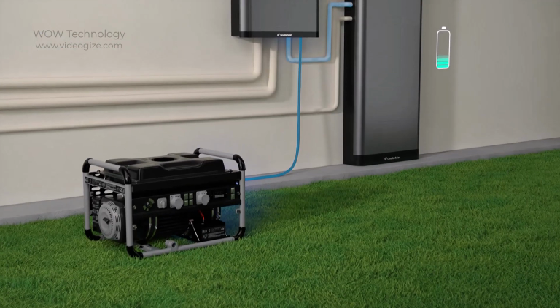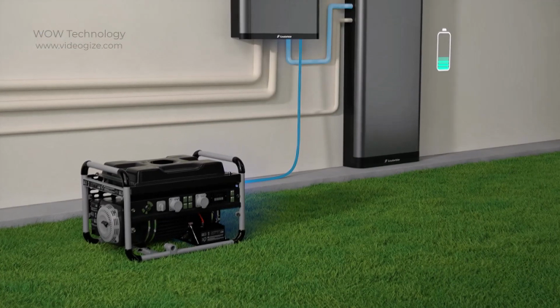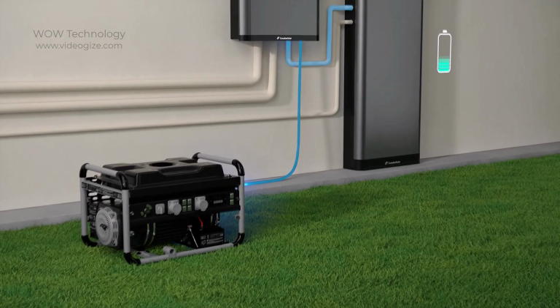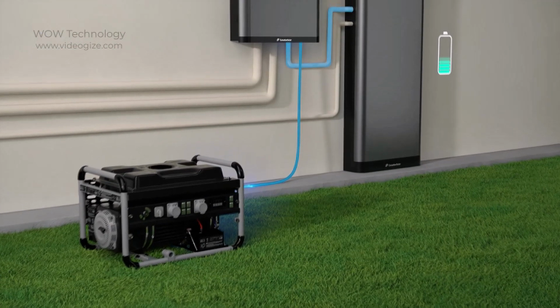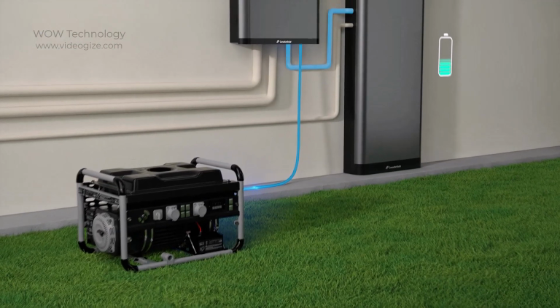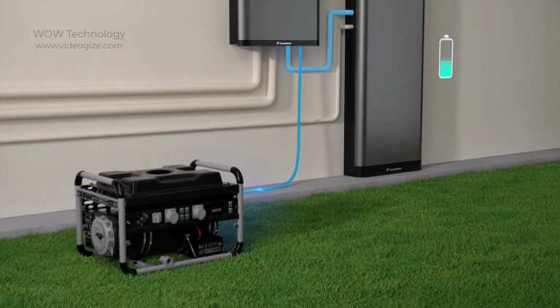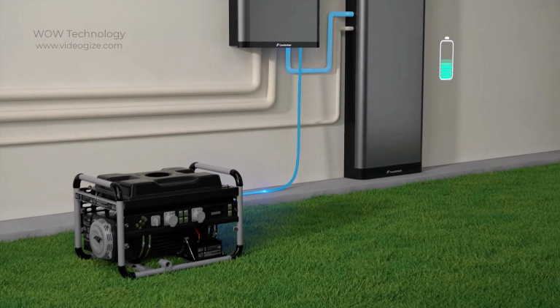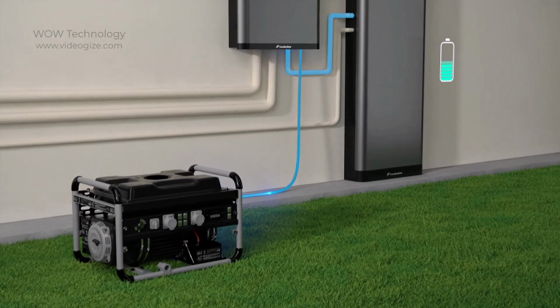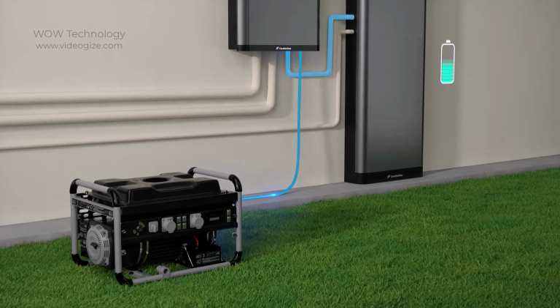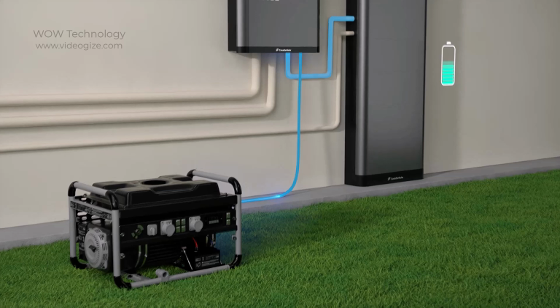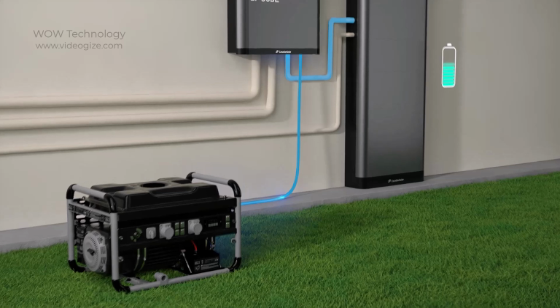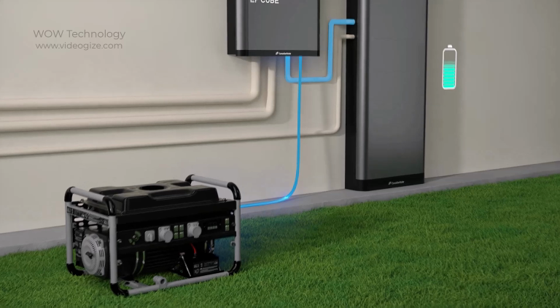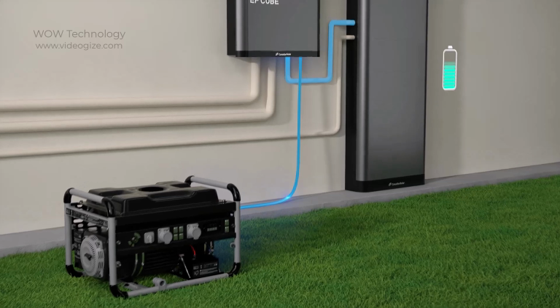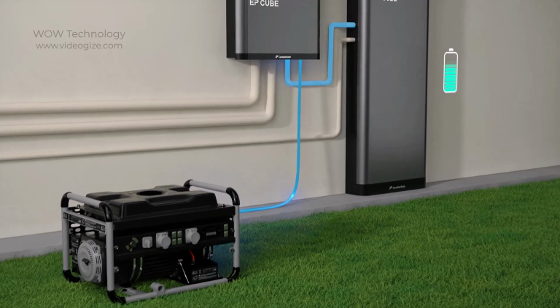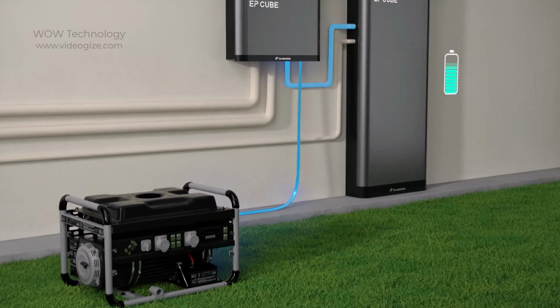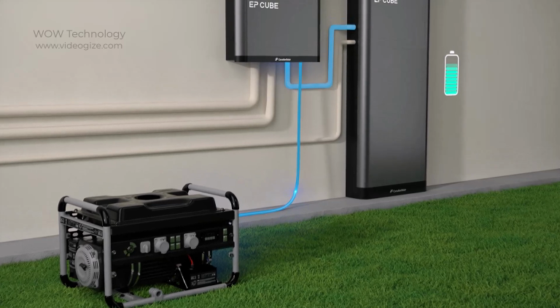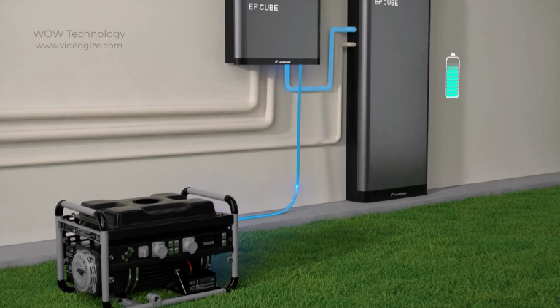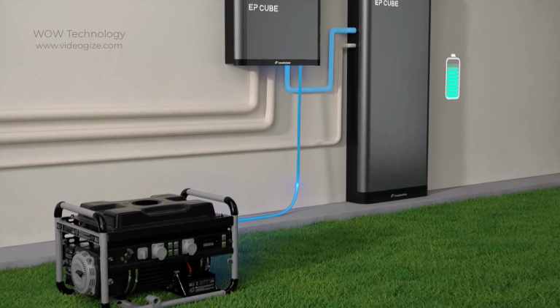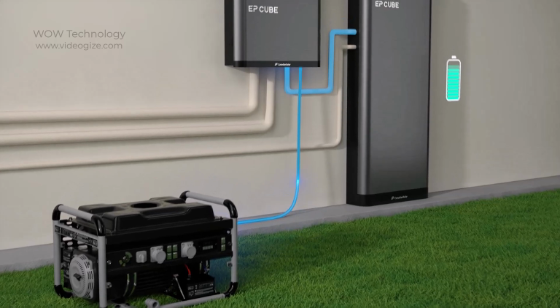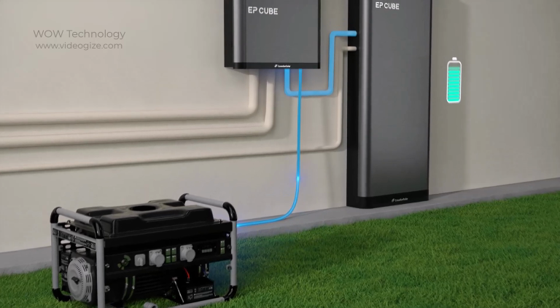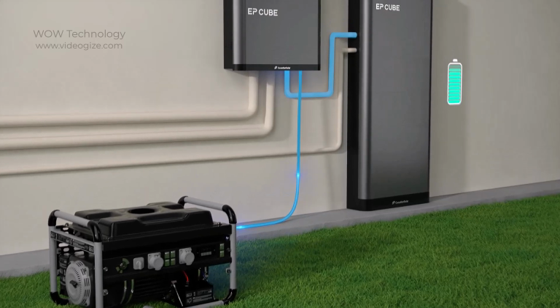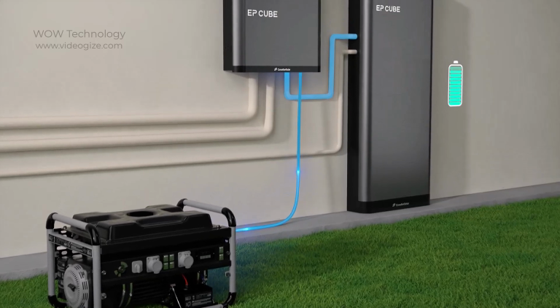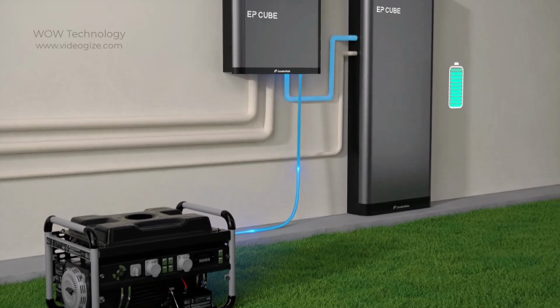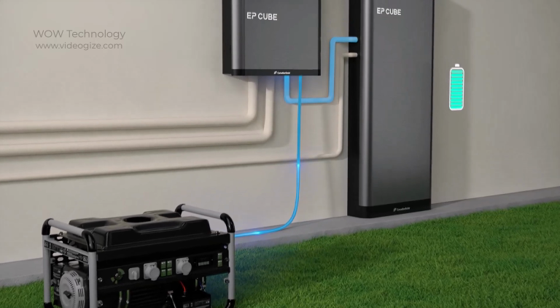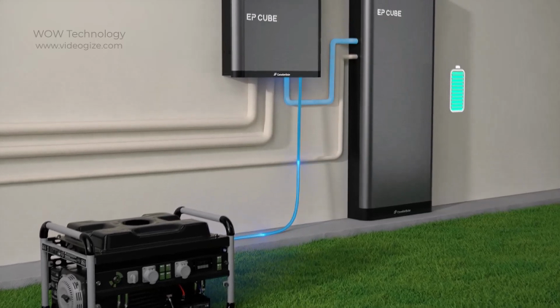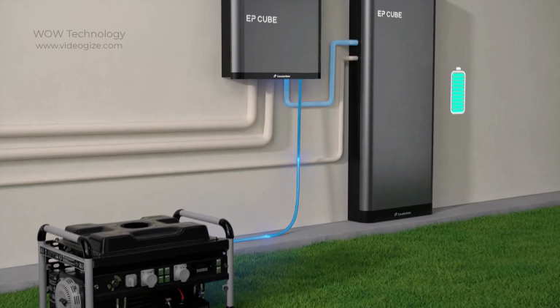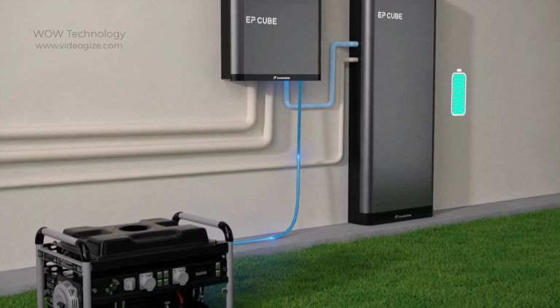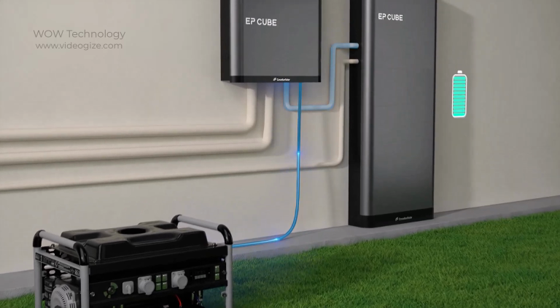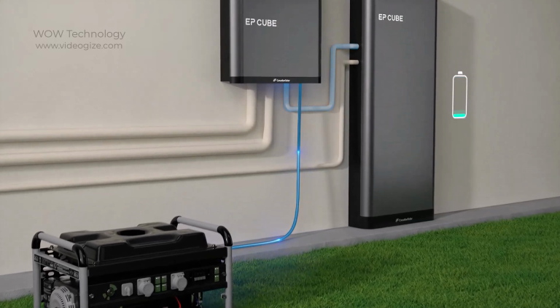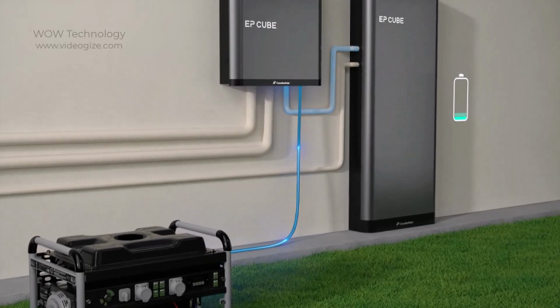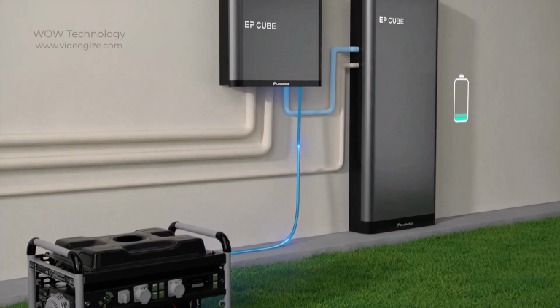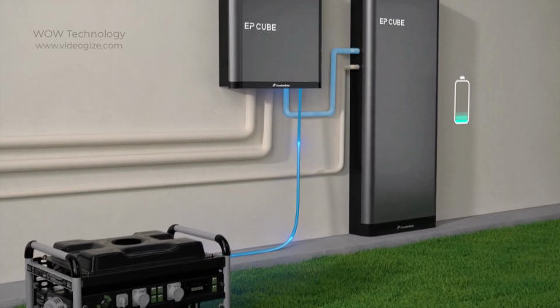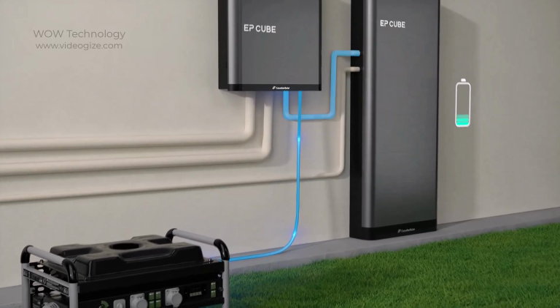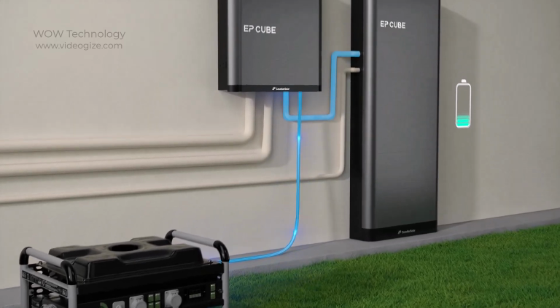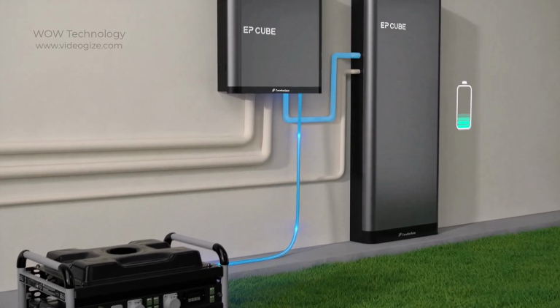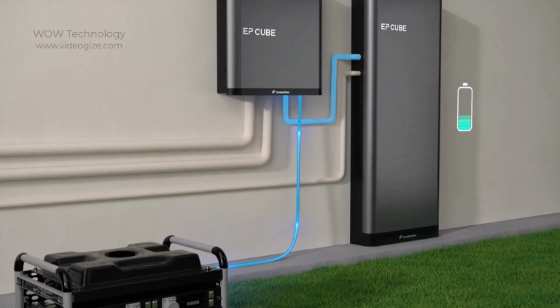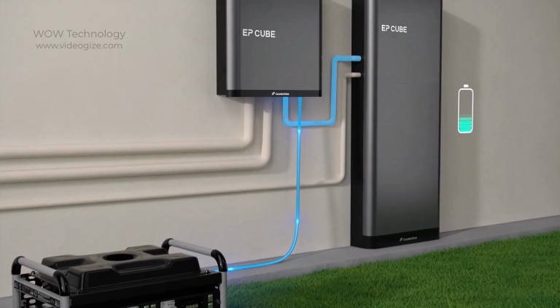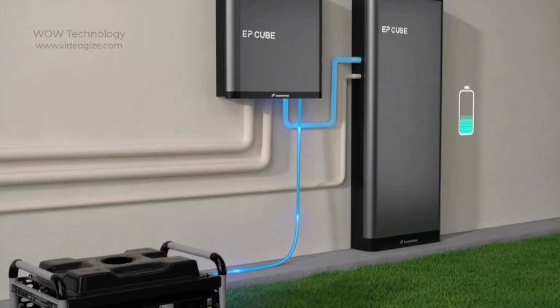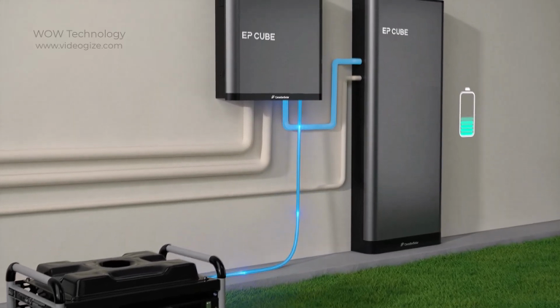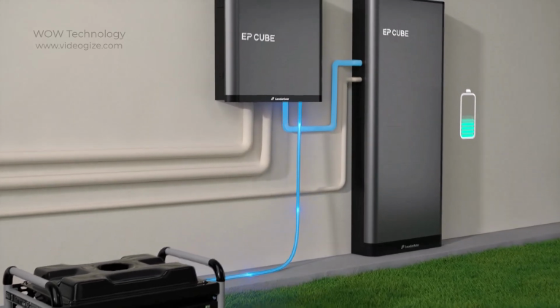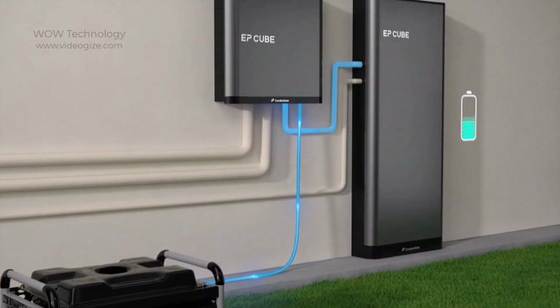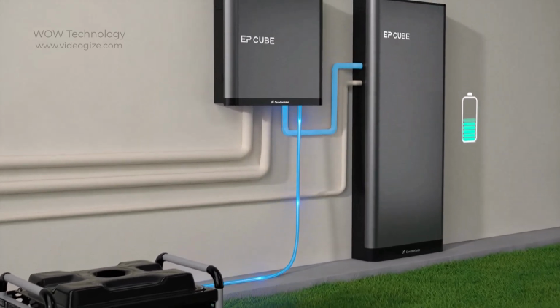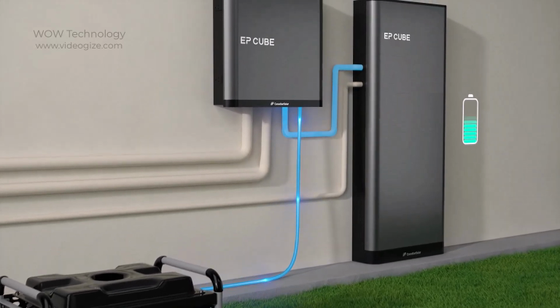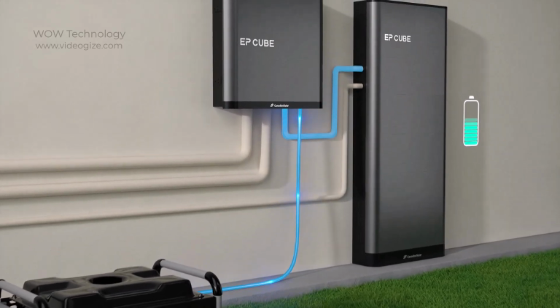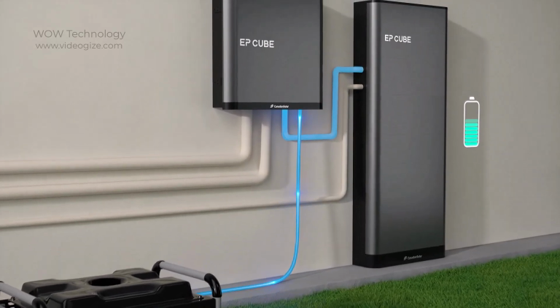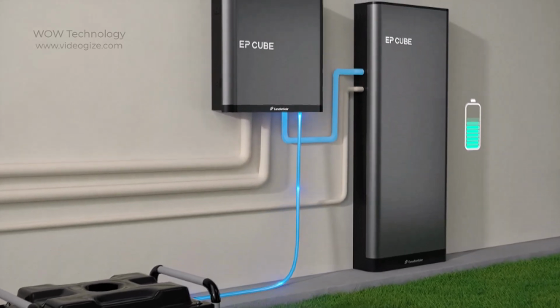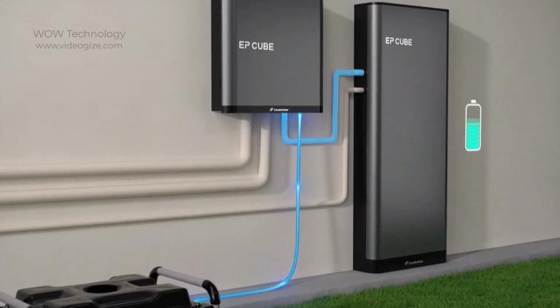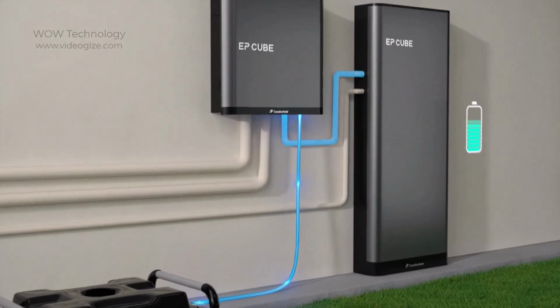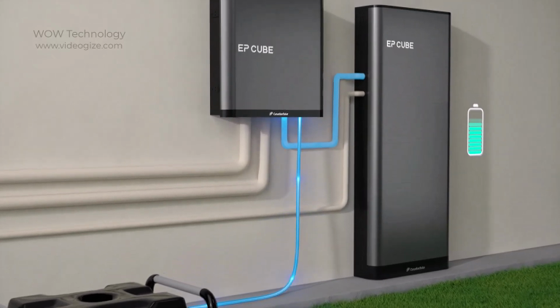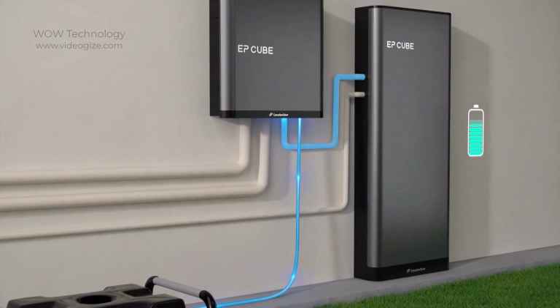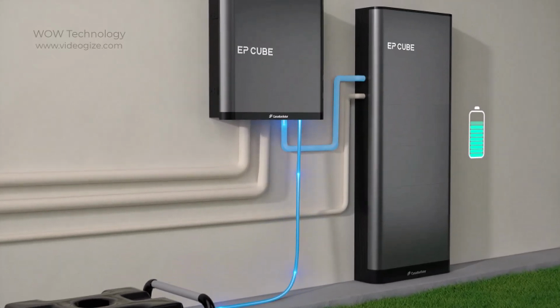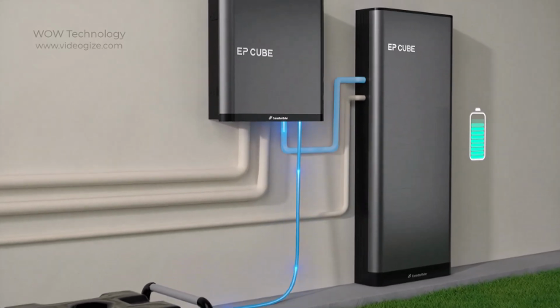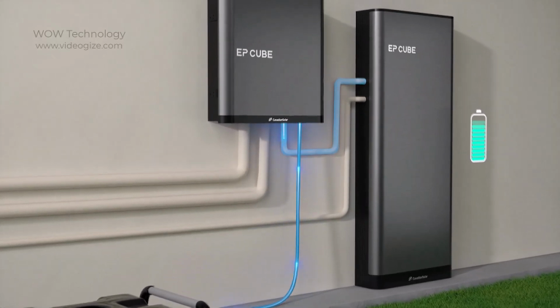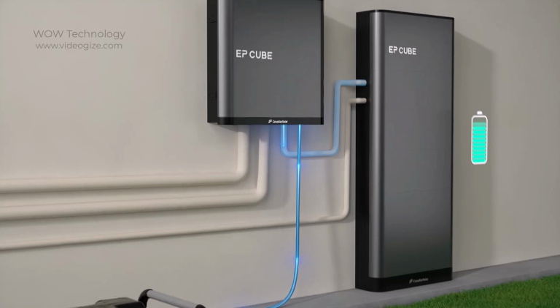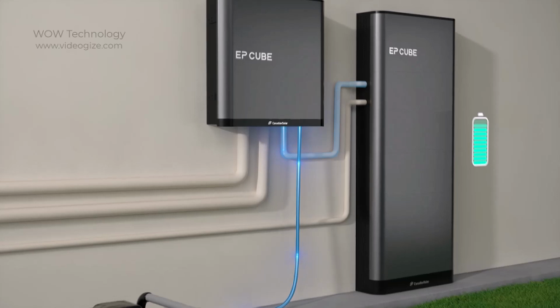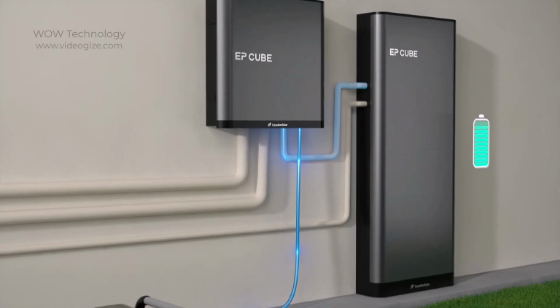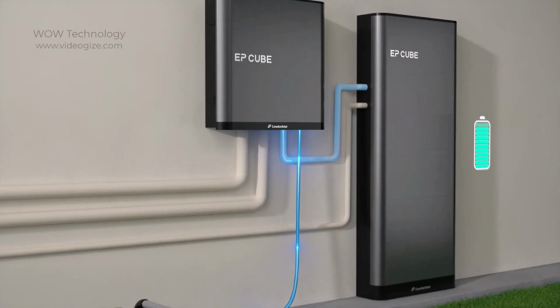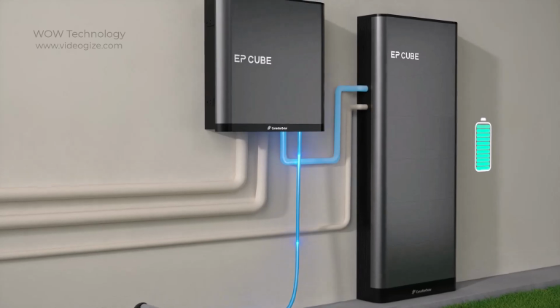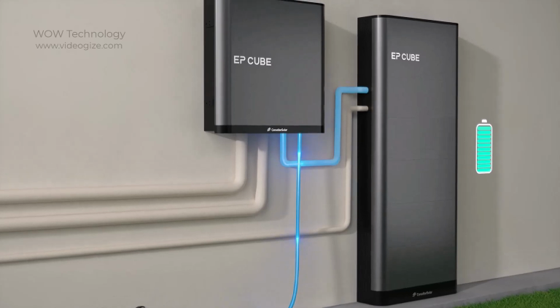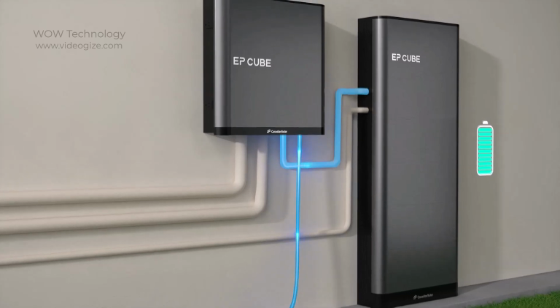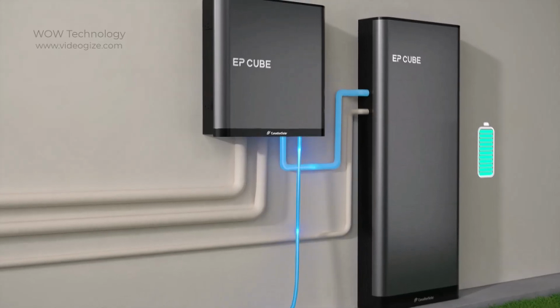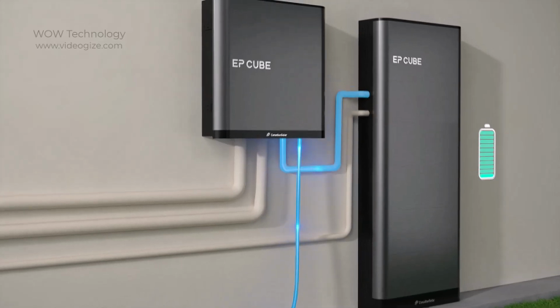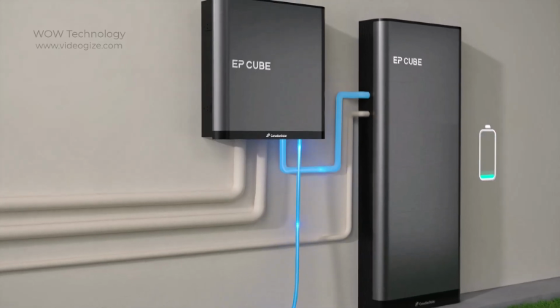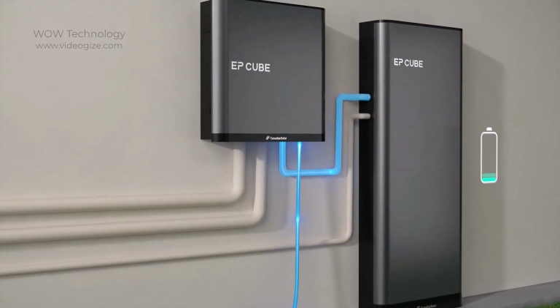EP Cube is compatible with most existing photovoltaic systems, generators, solar inverters, and electric vehicle chargers, making it universal for wider applications.